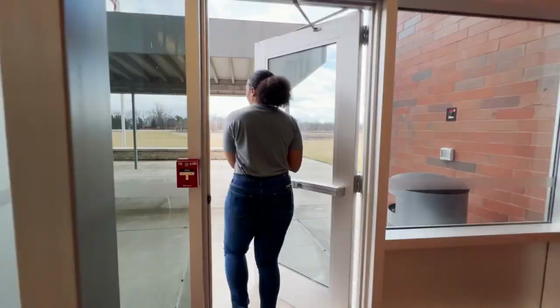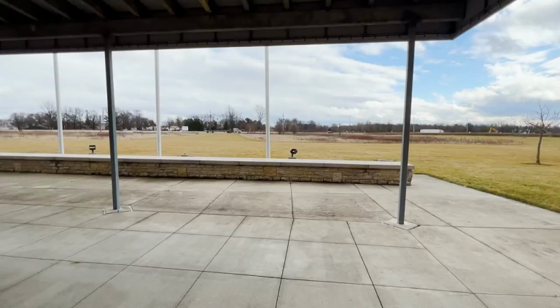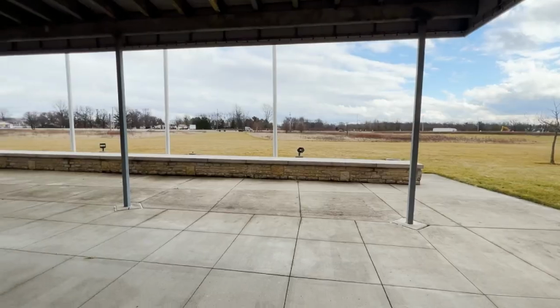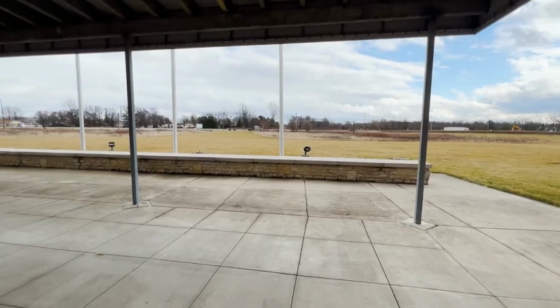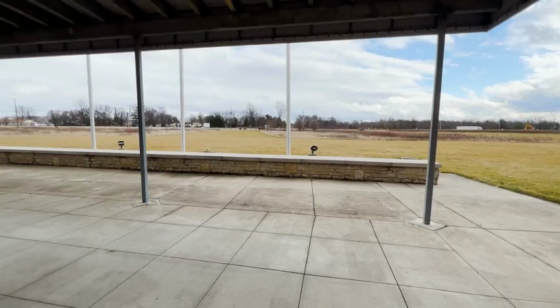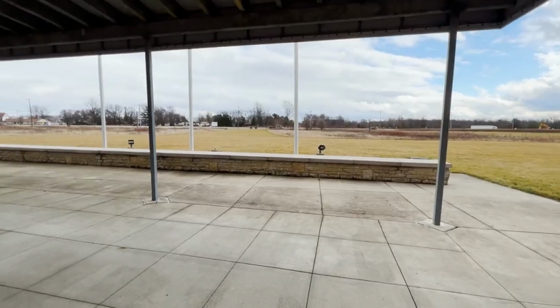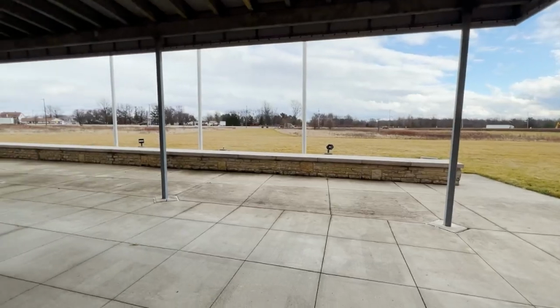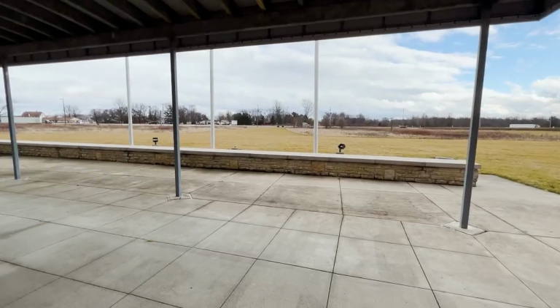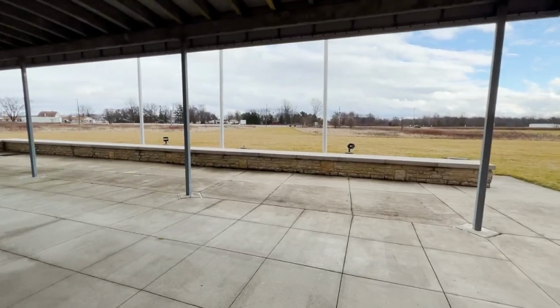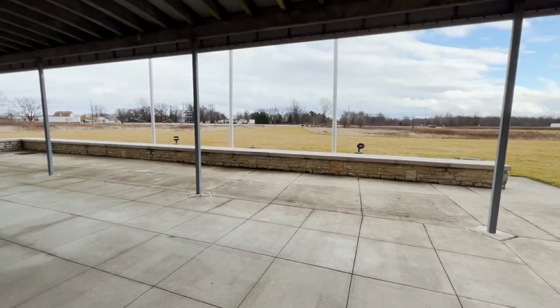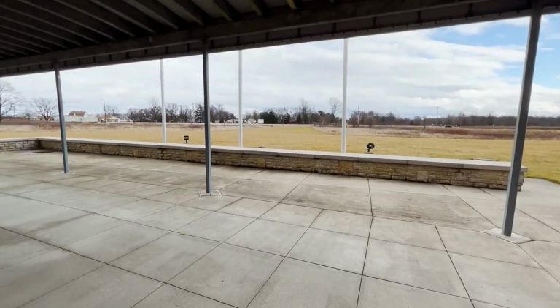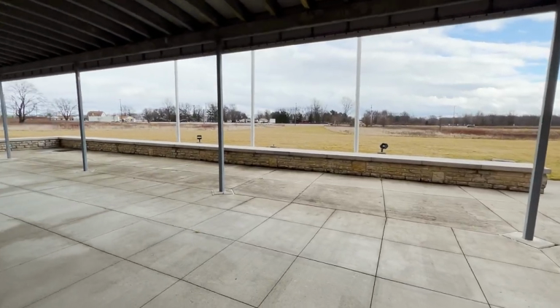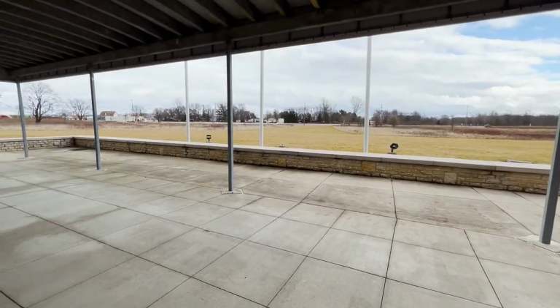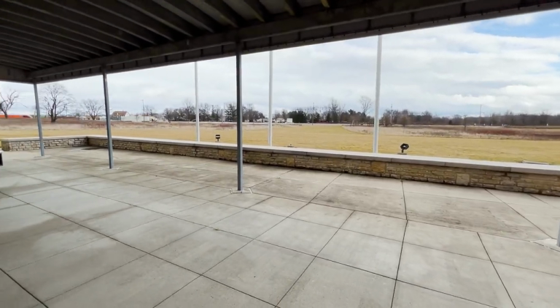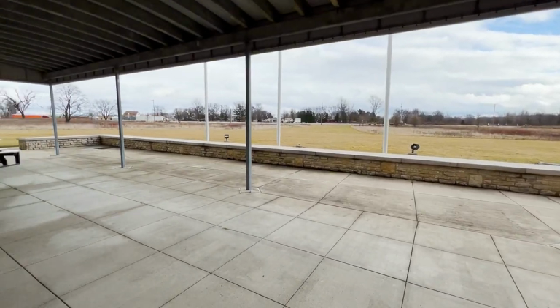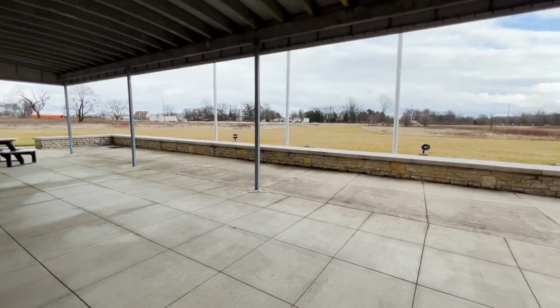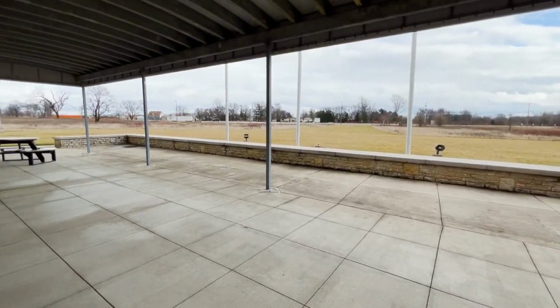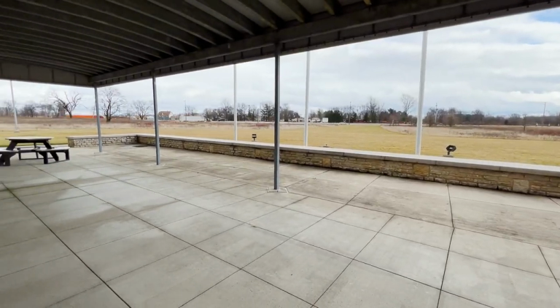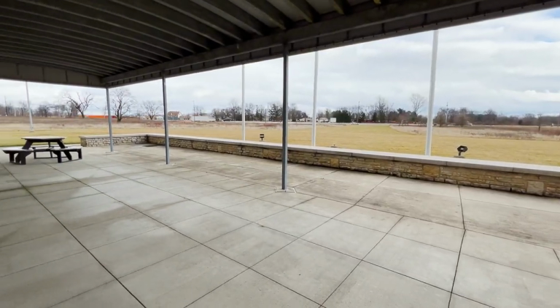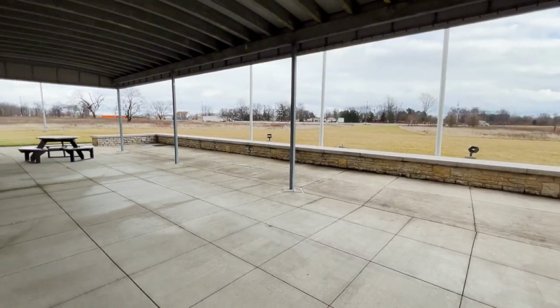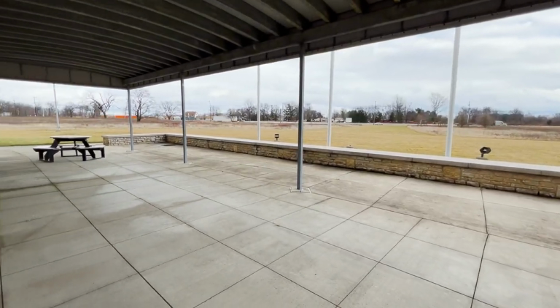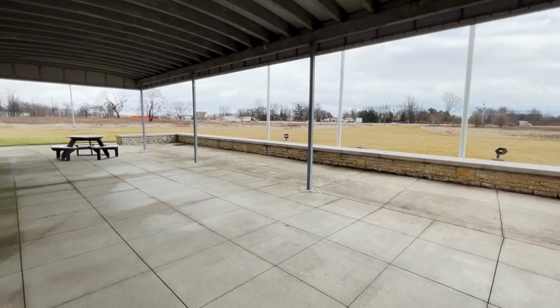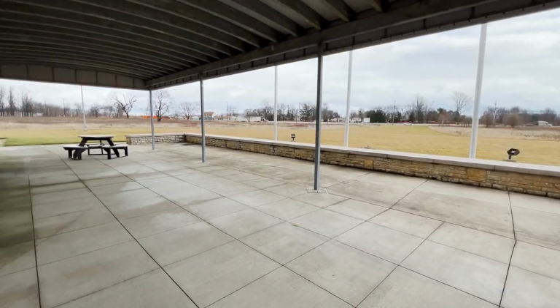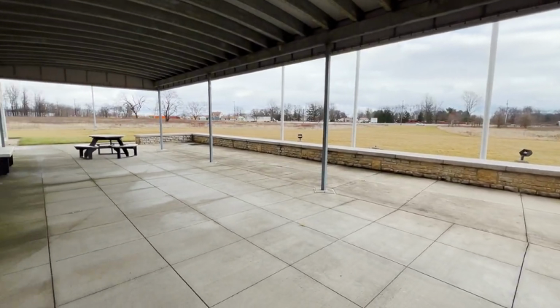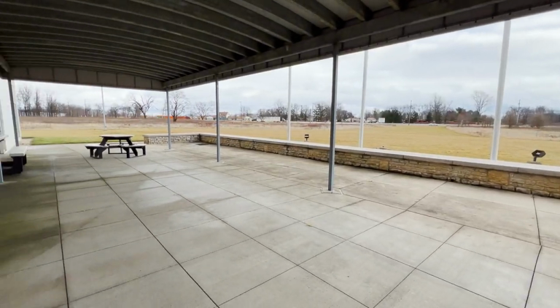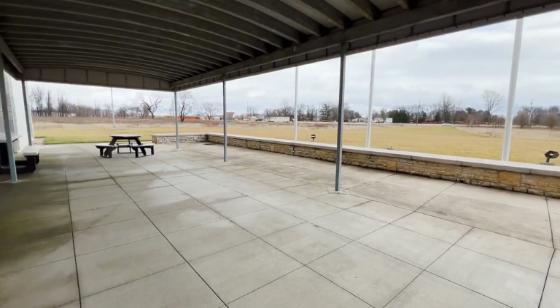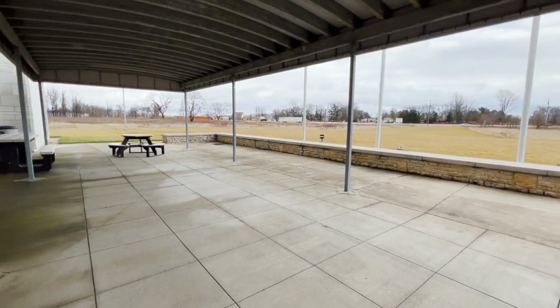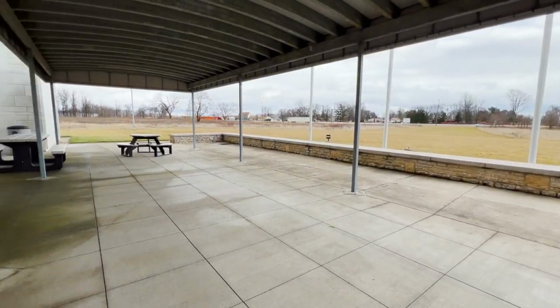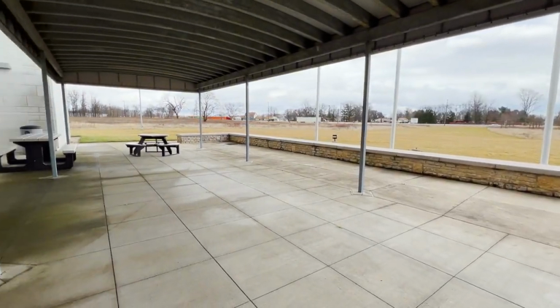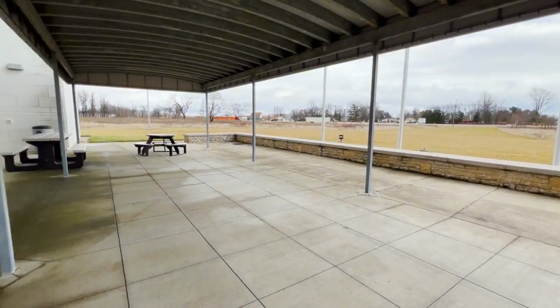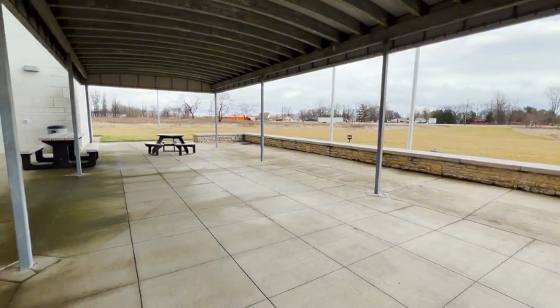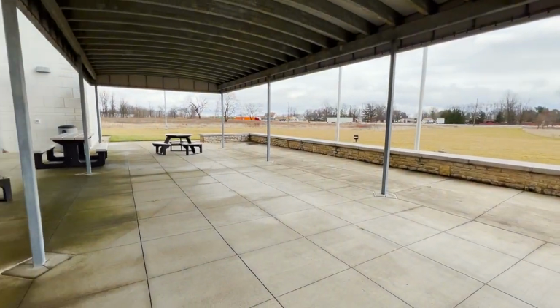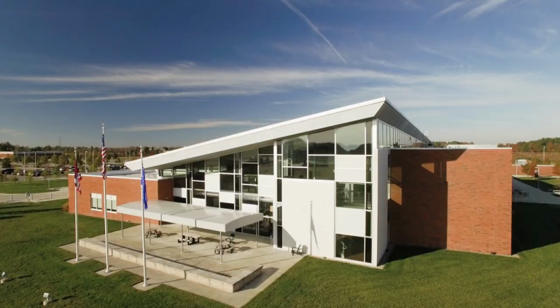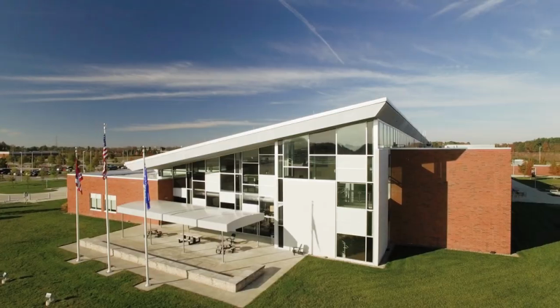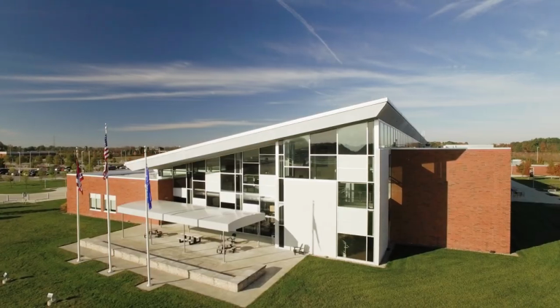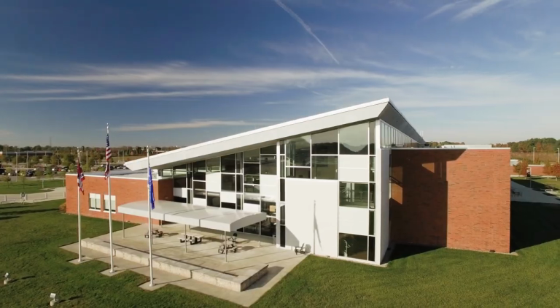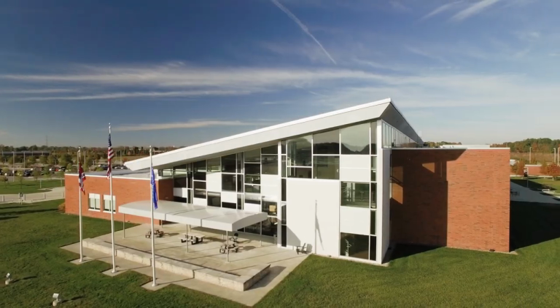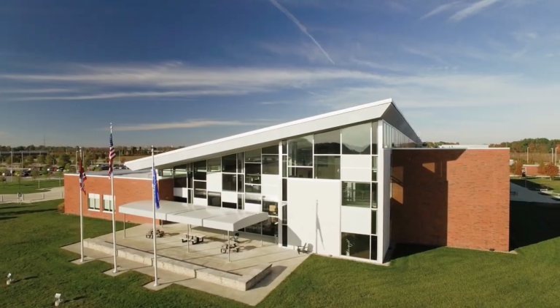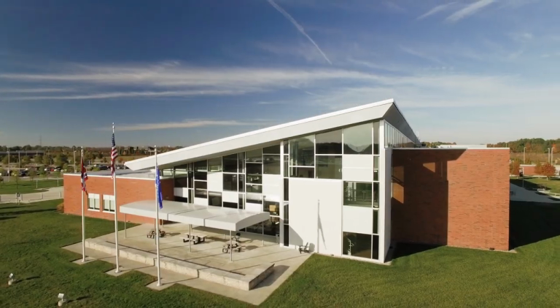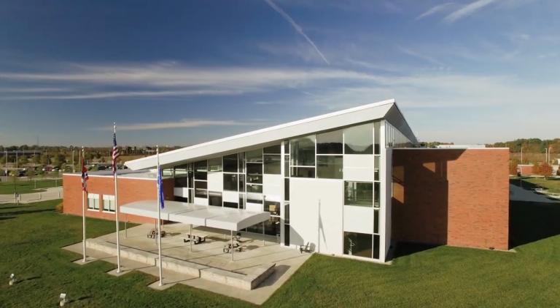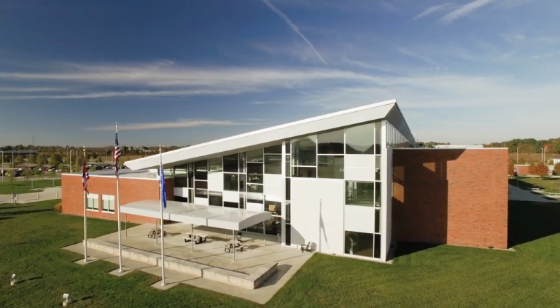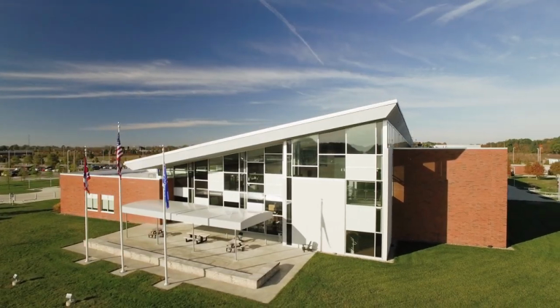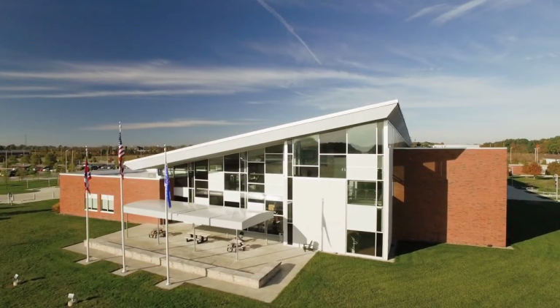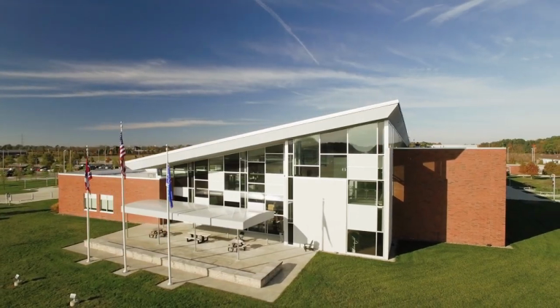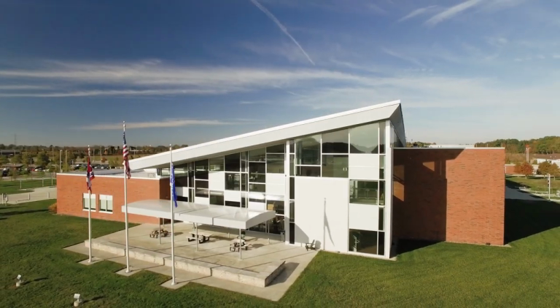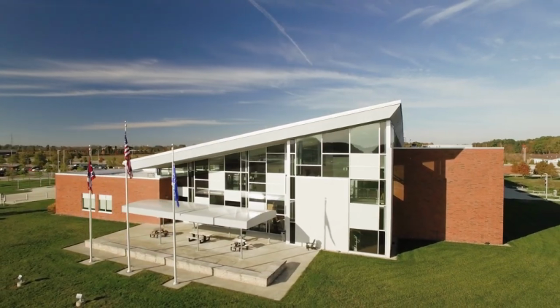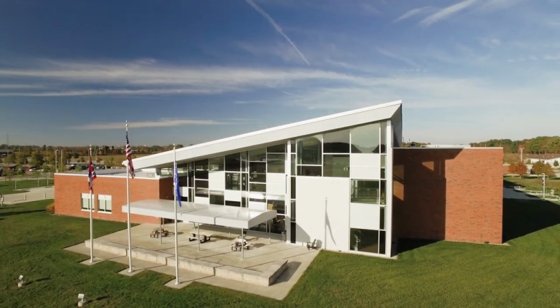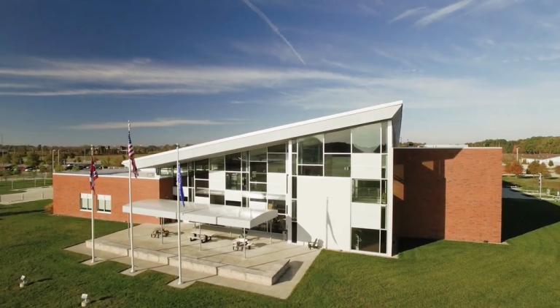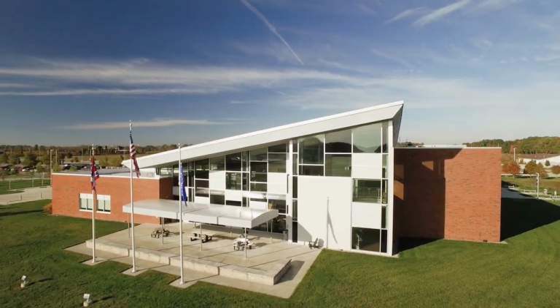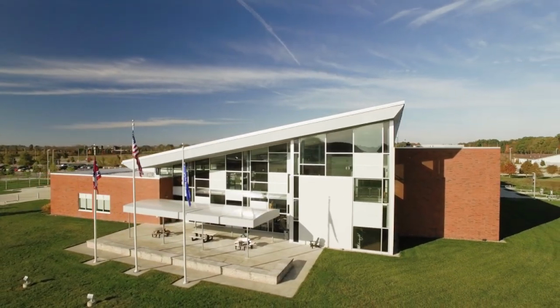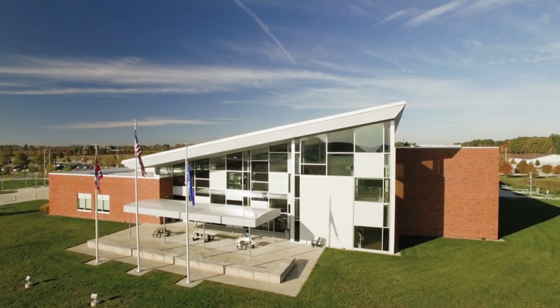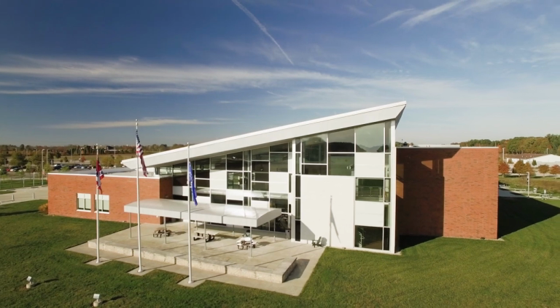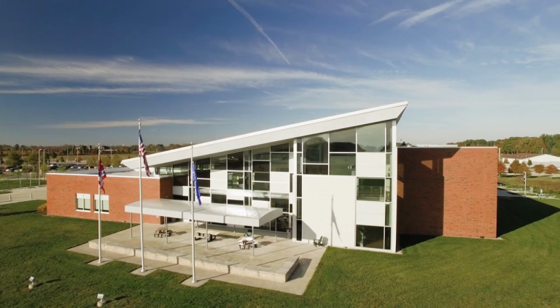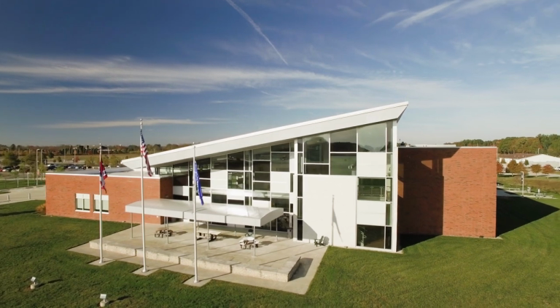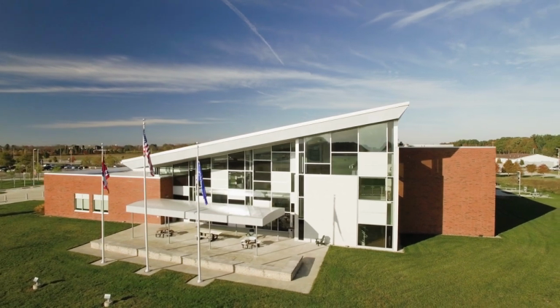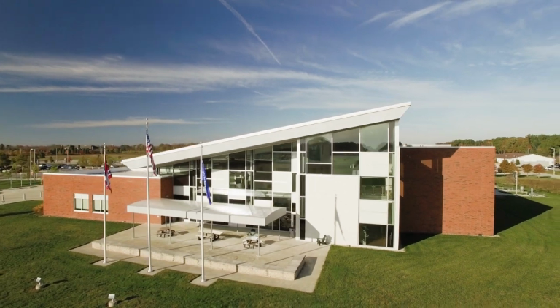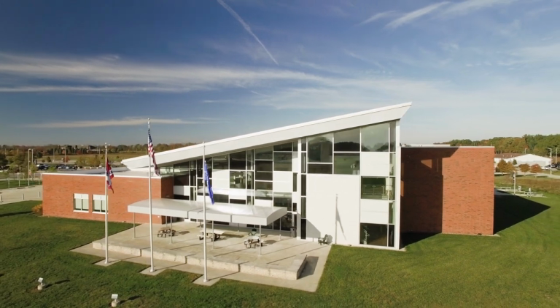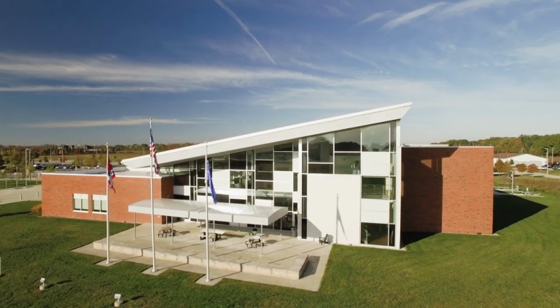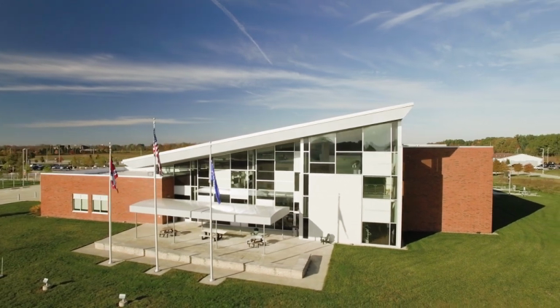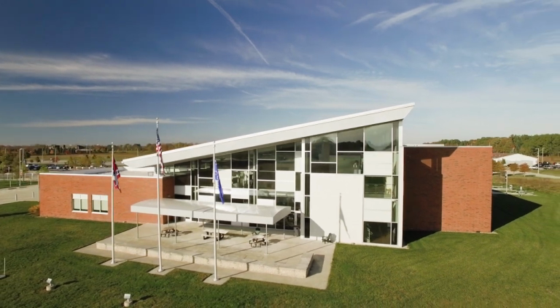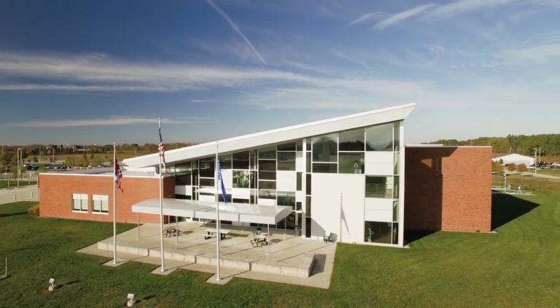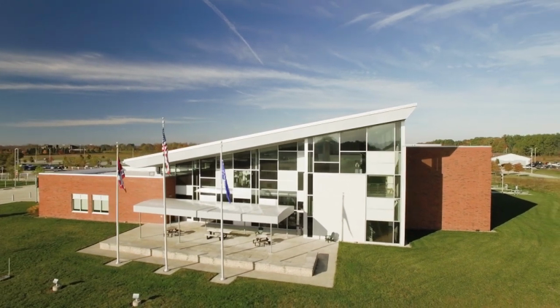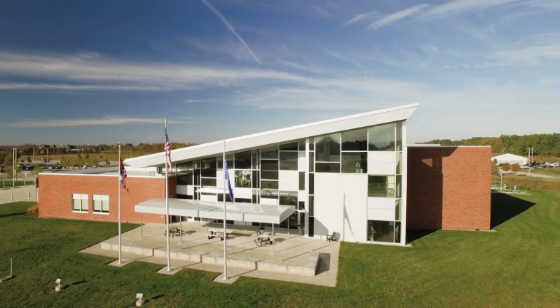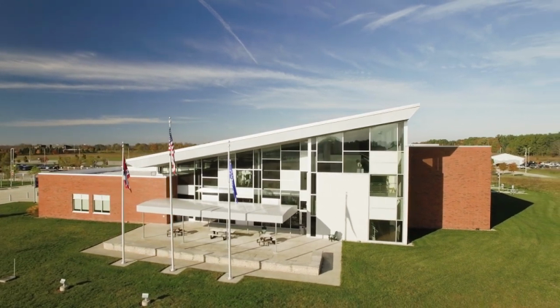We also have some nice outdoor space where you can throw a football, hang out, or eat your lunch. It's open whenever the building is open.